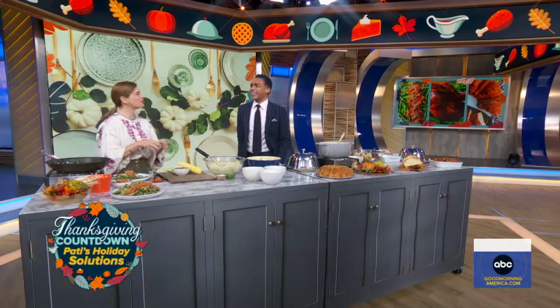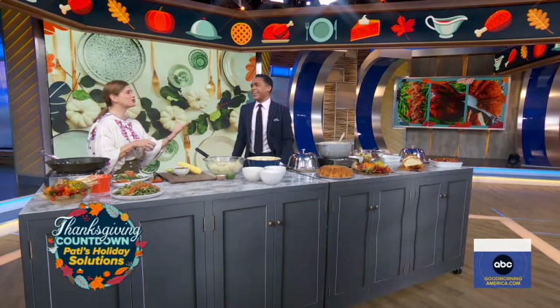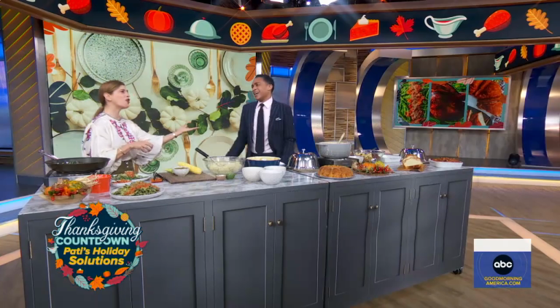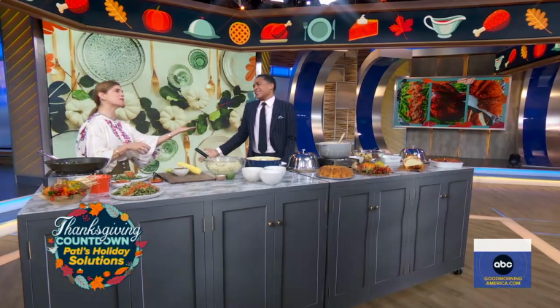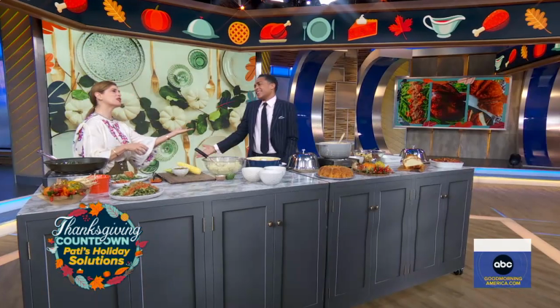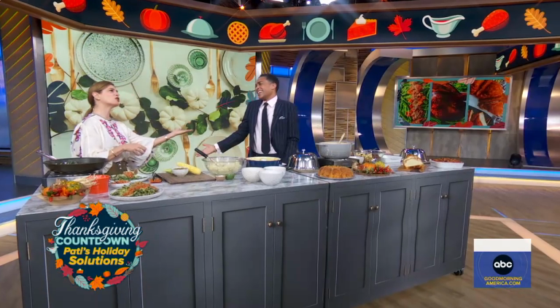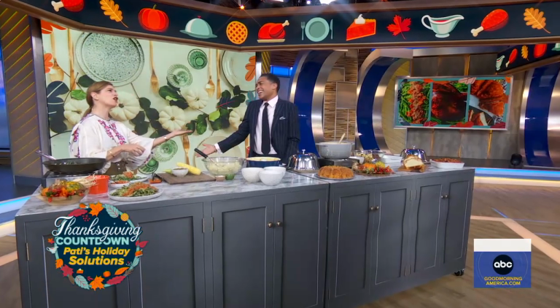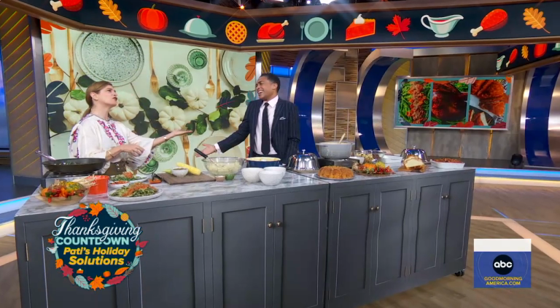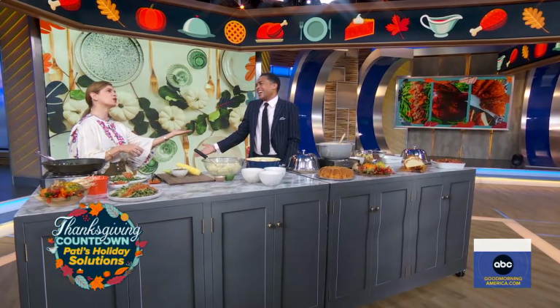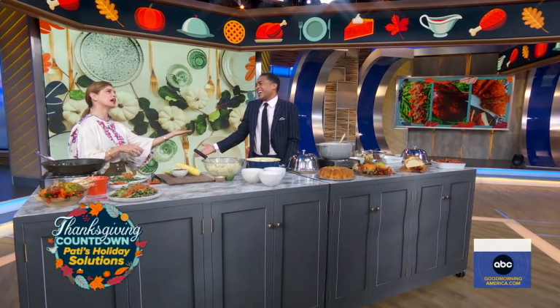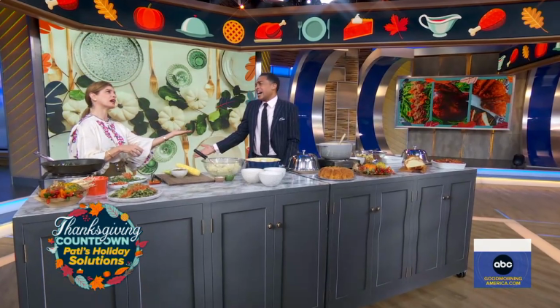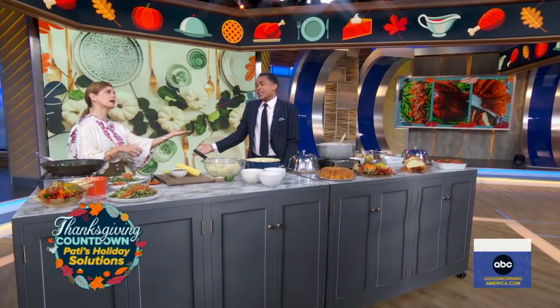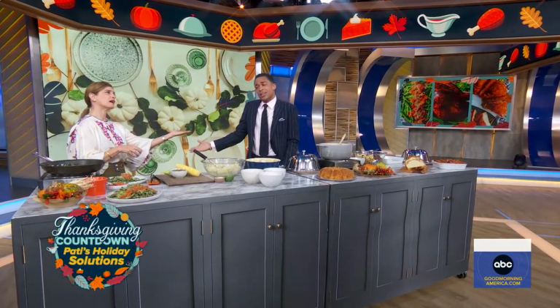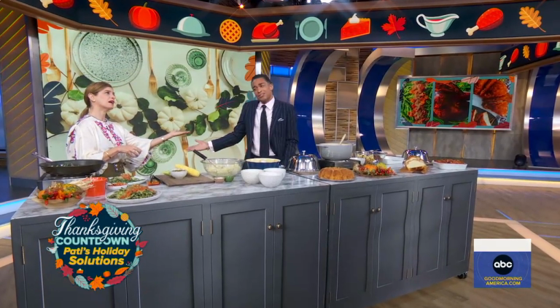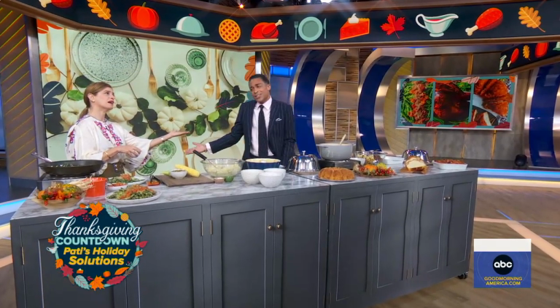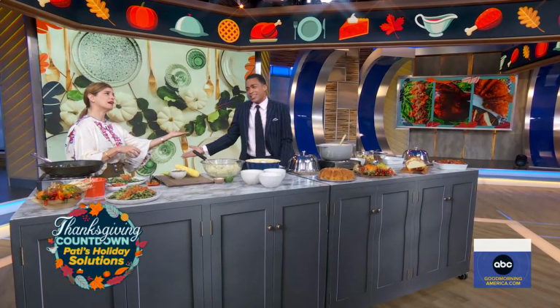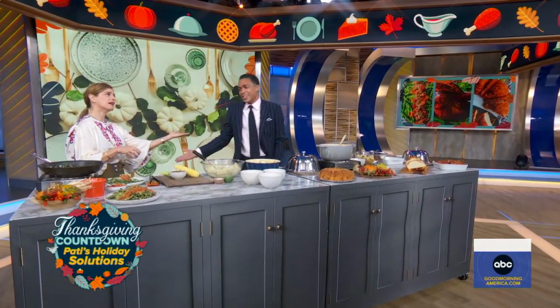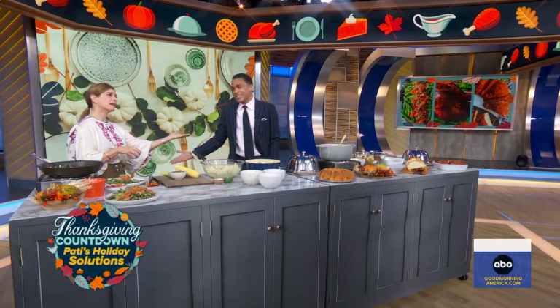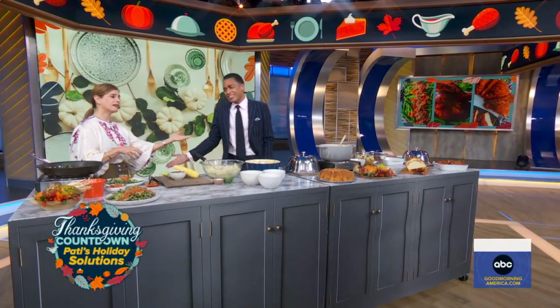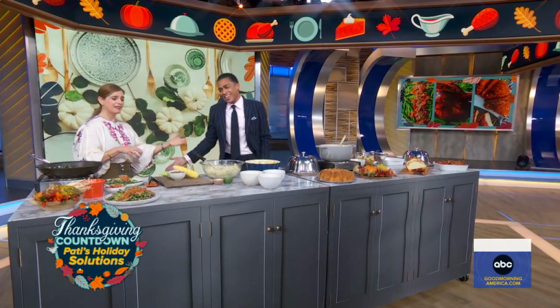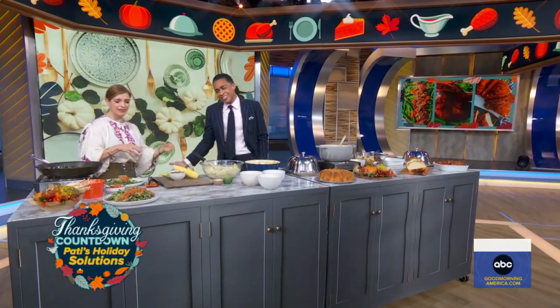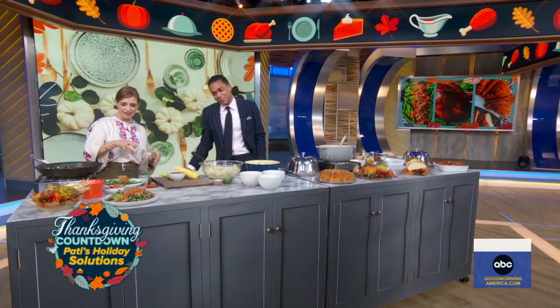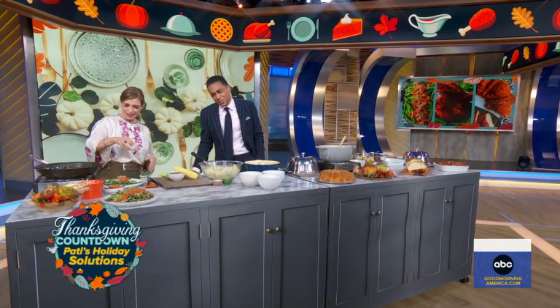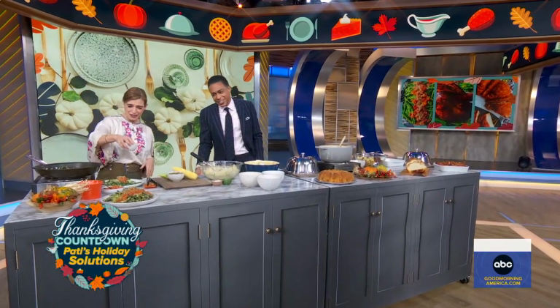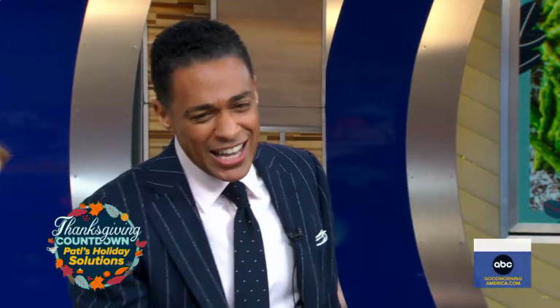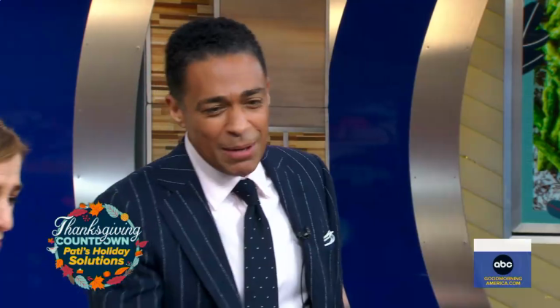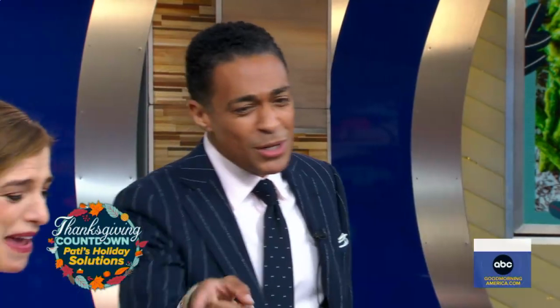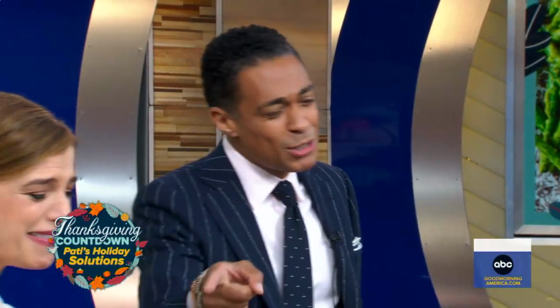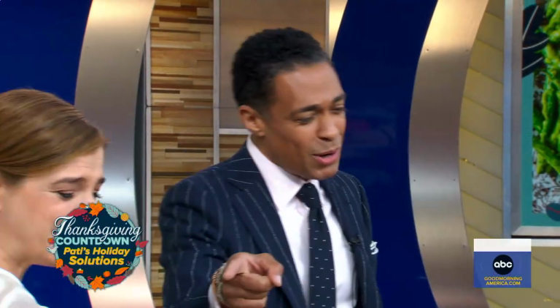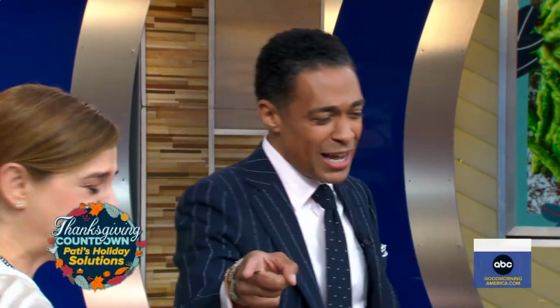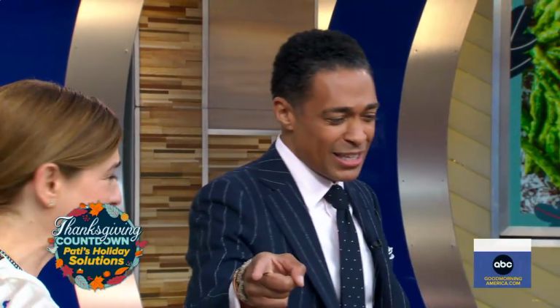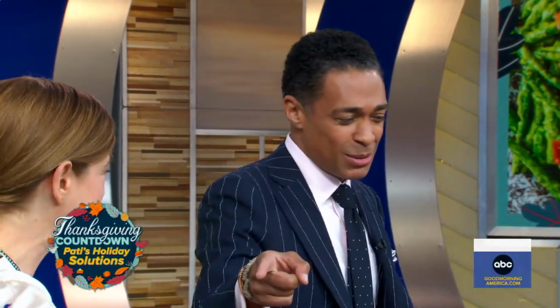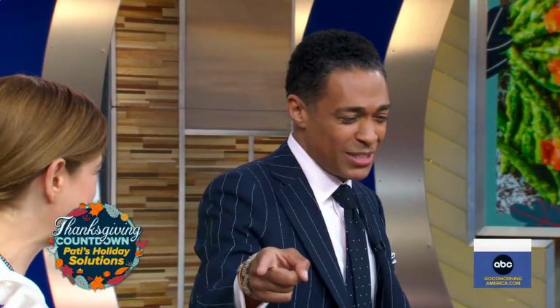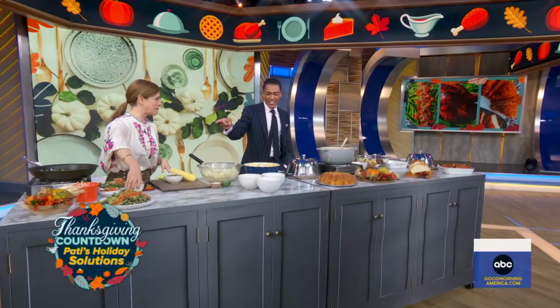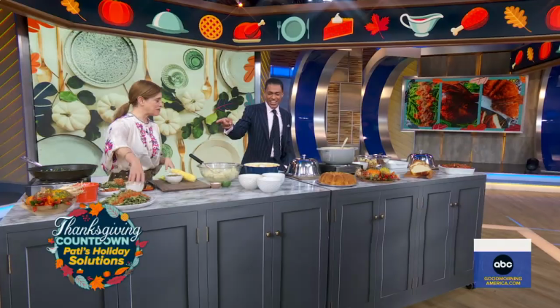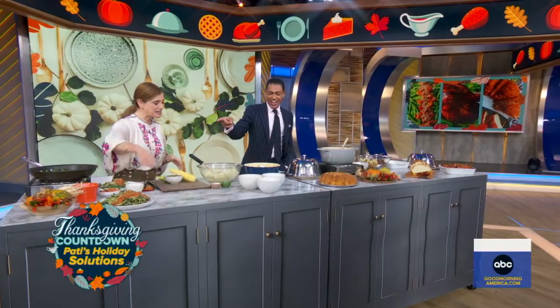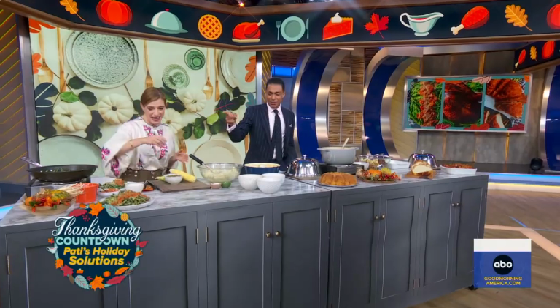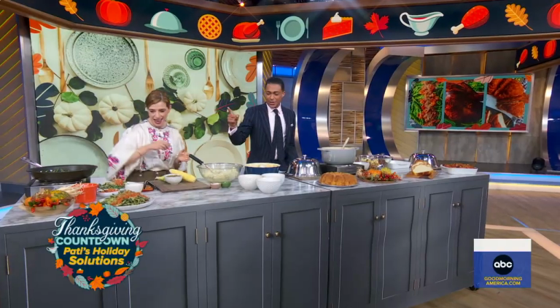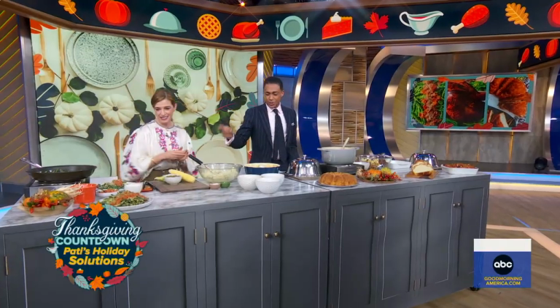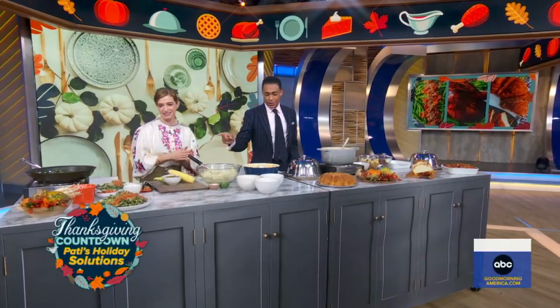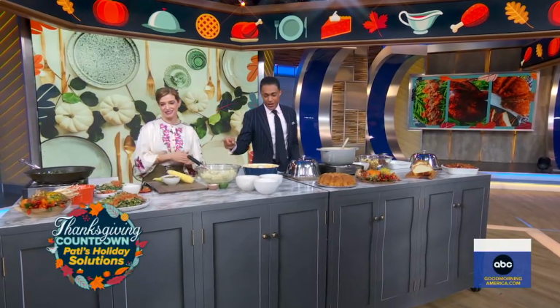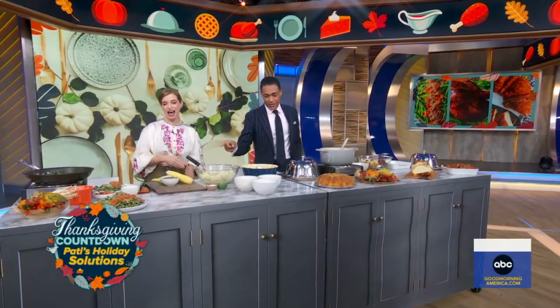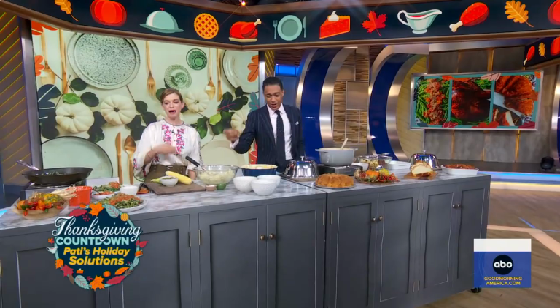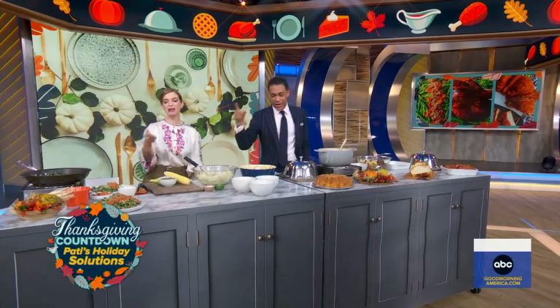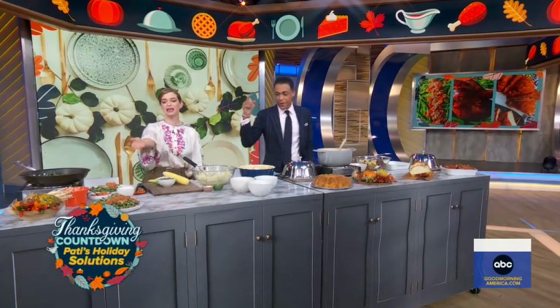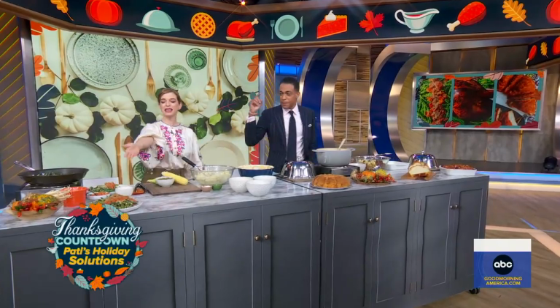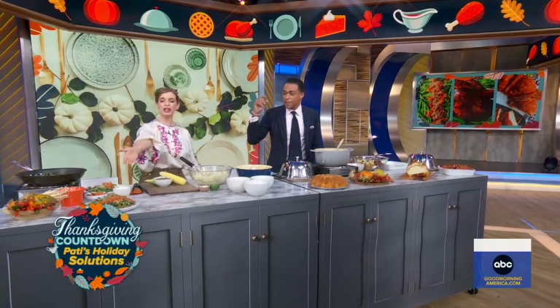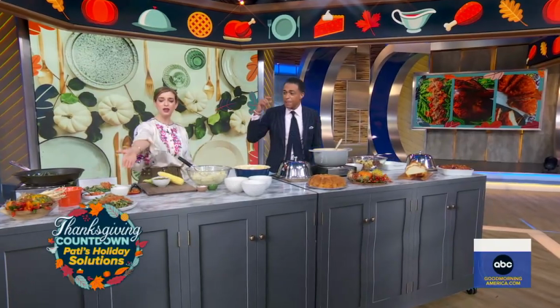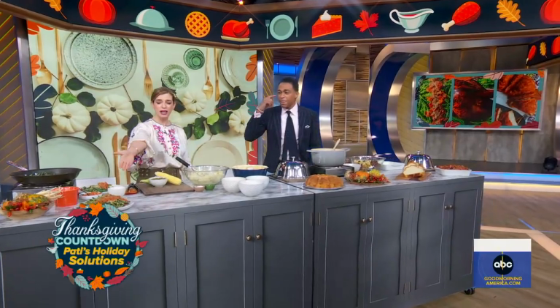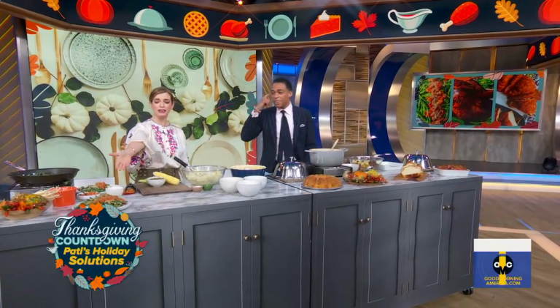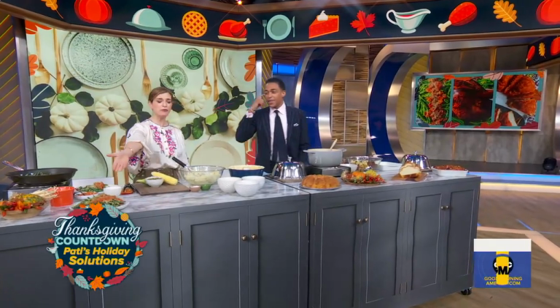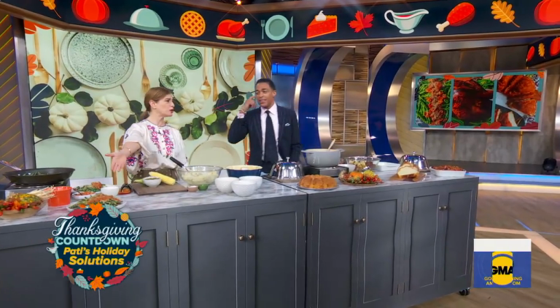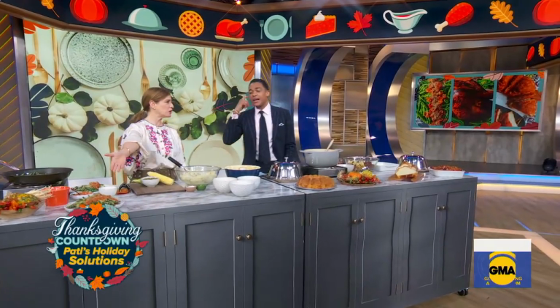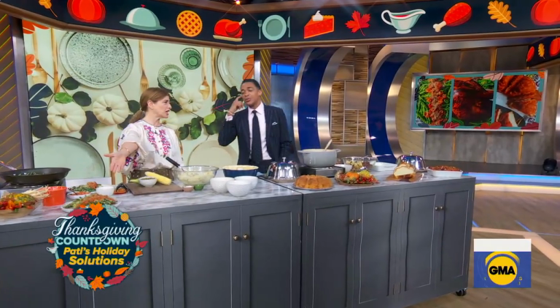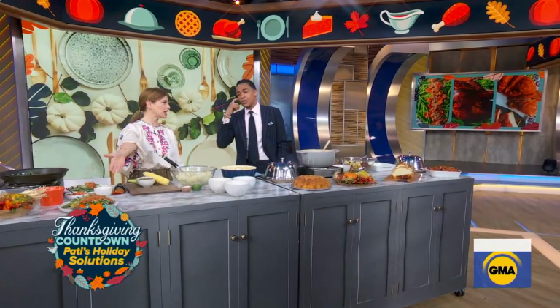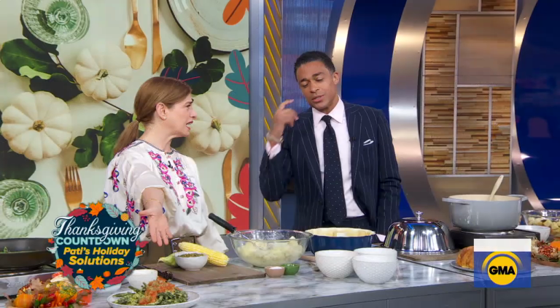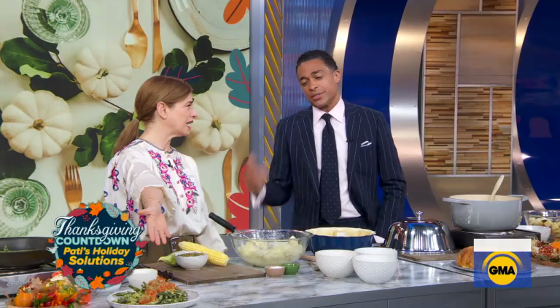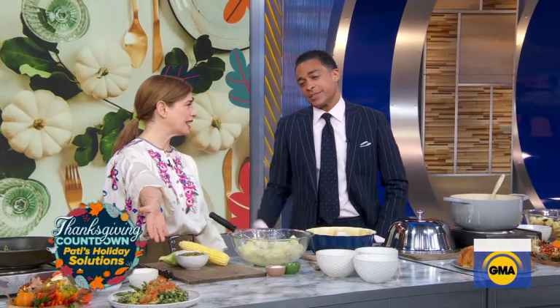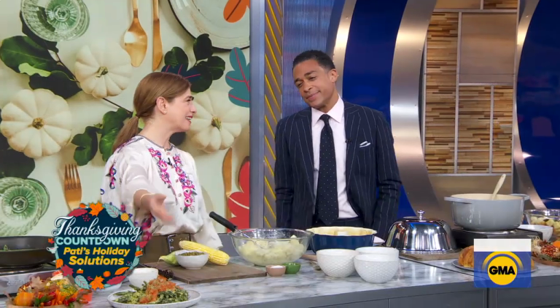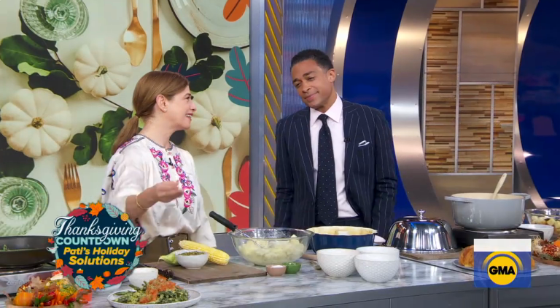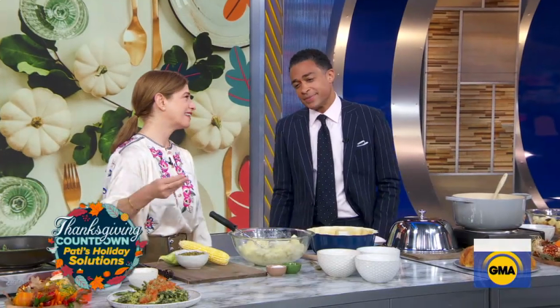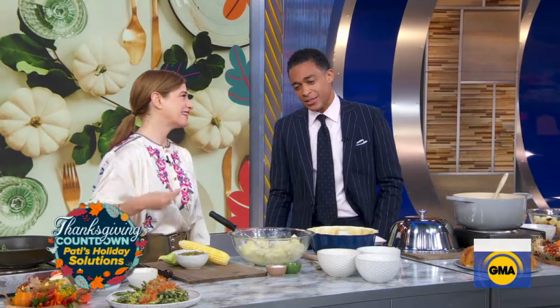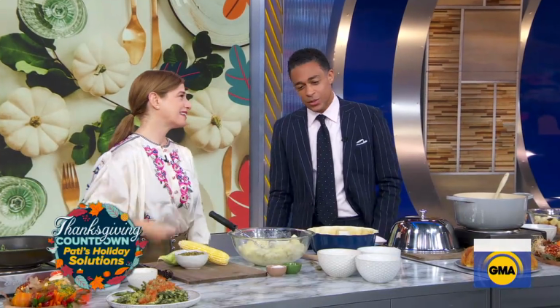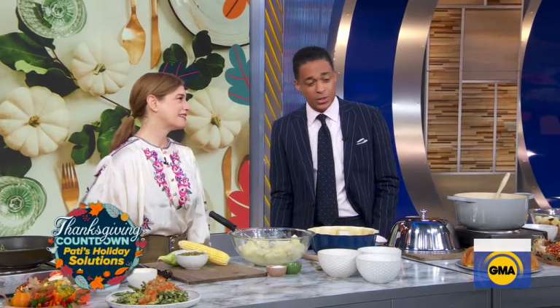Look at that! I love cooking — I'm going to try this one. Look at the beauty. That's gorgeous.